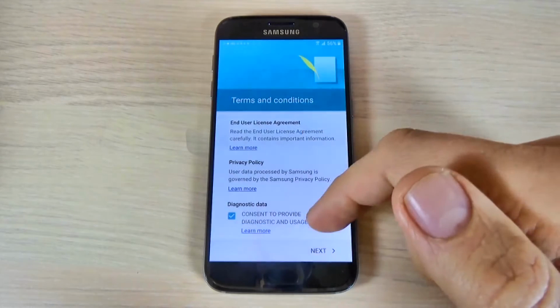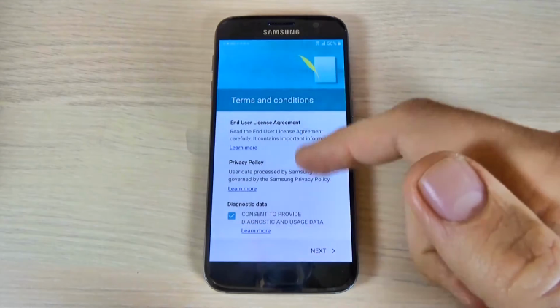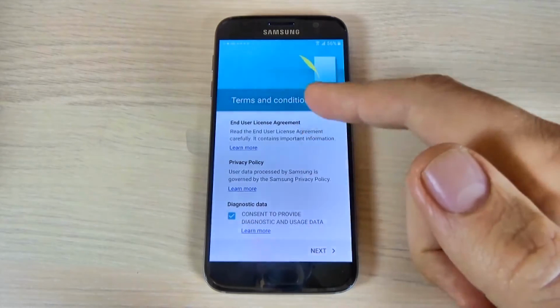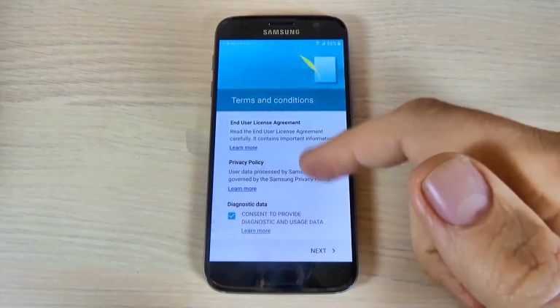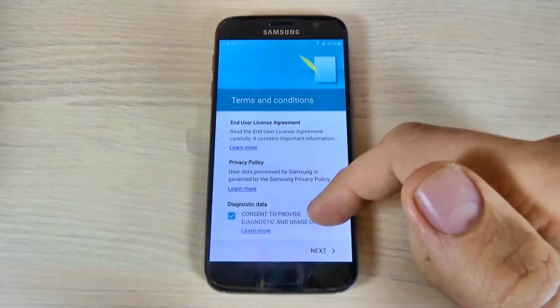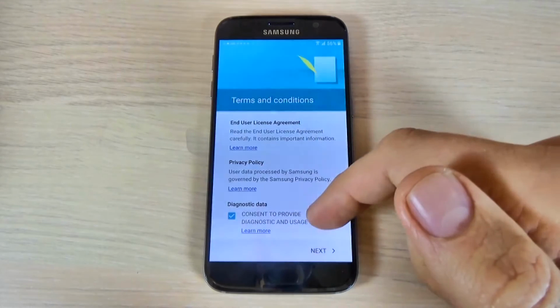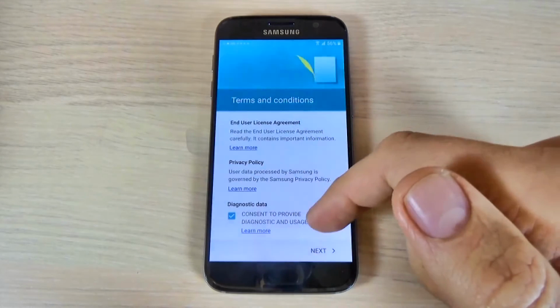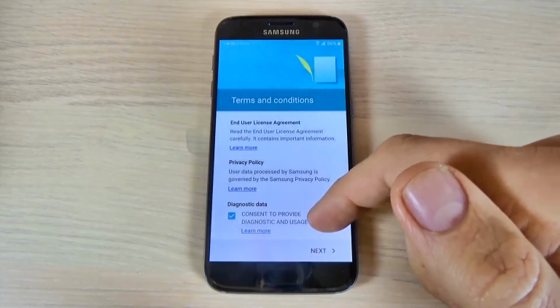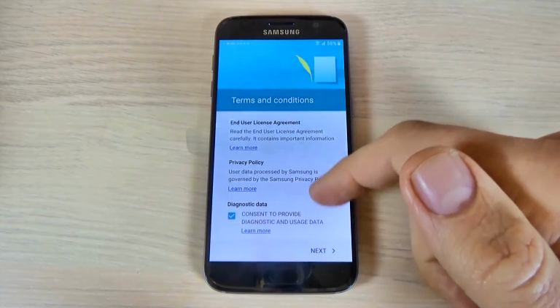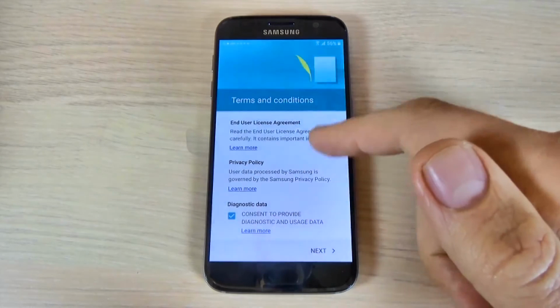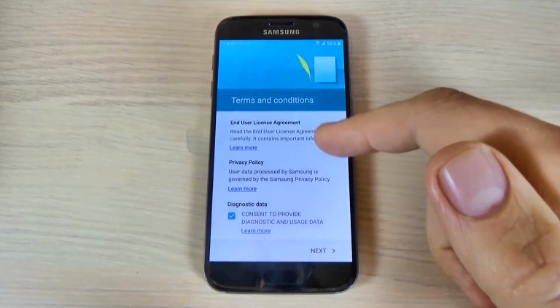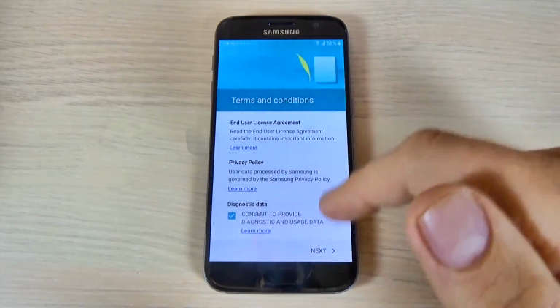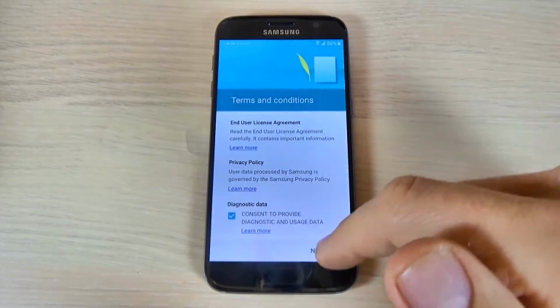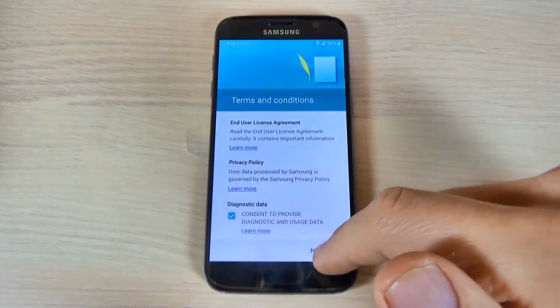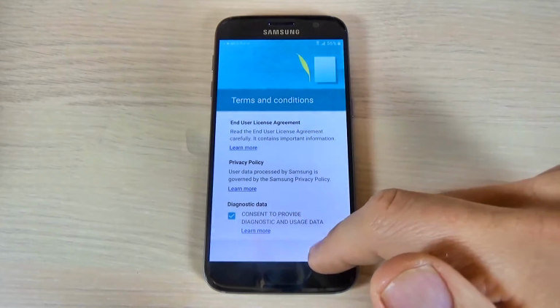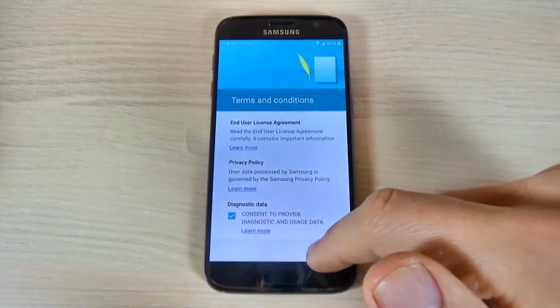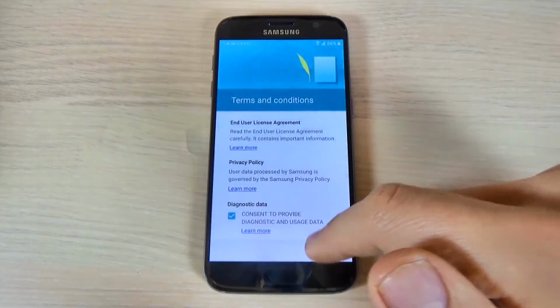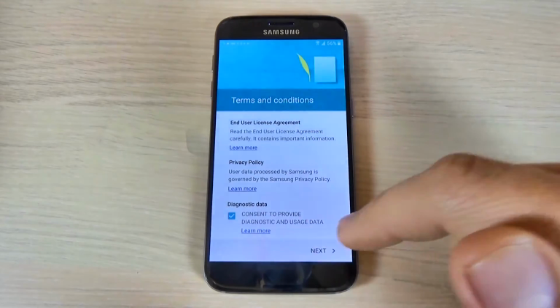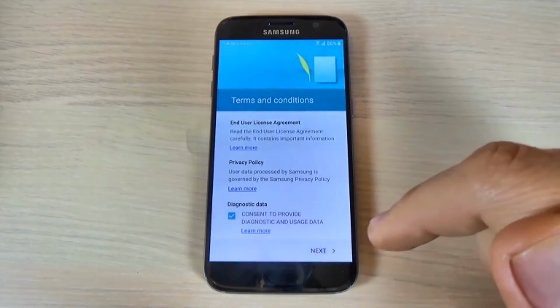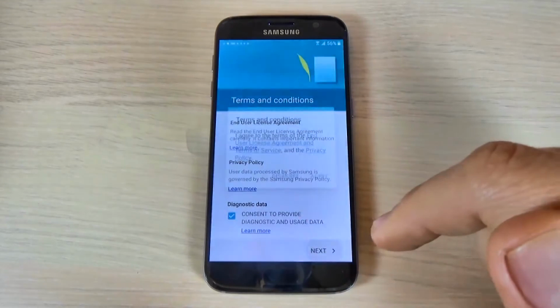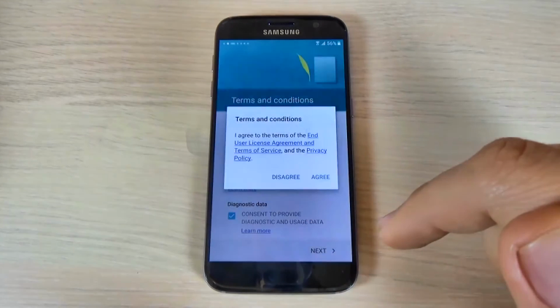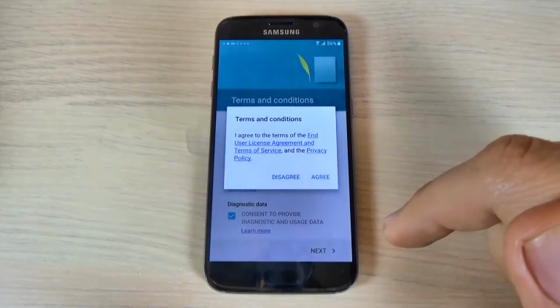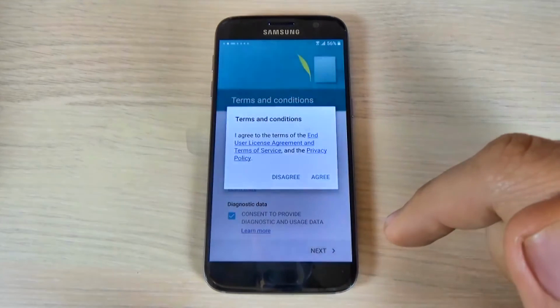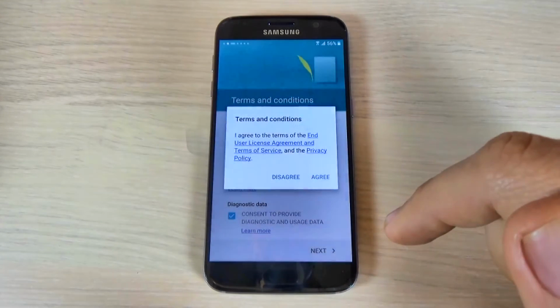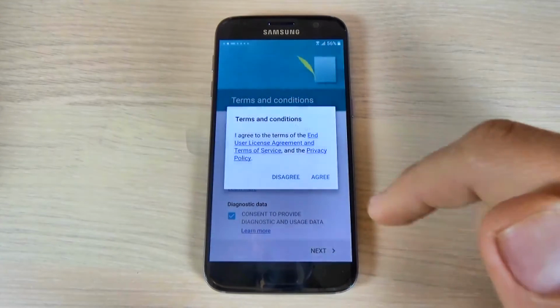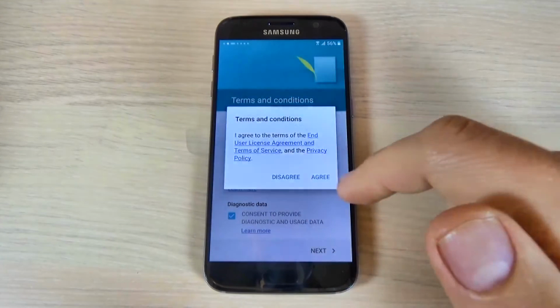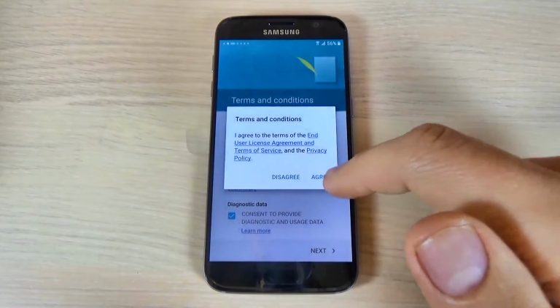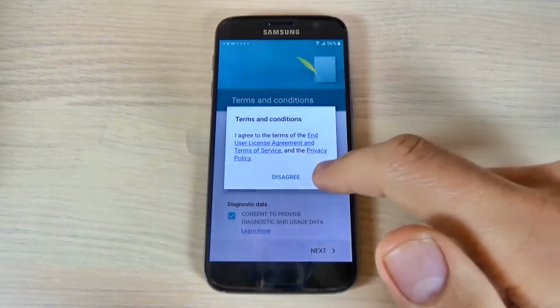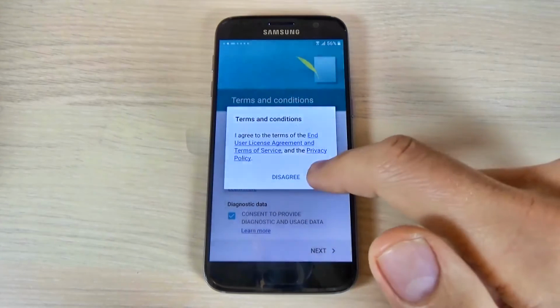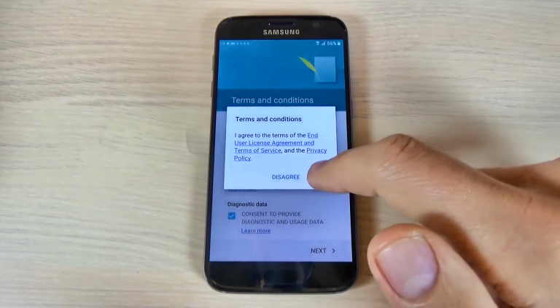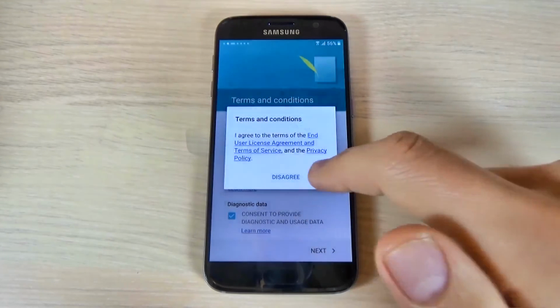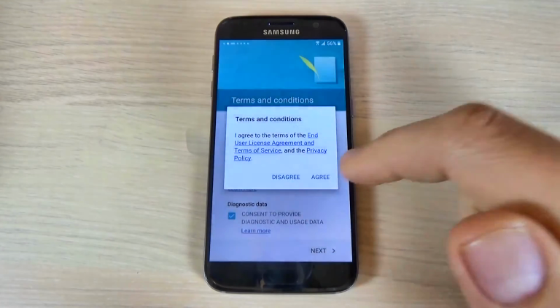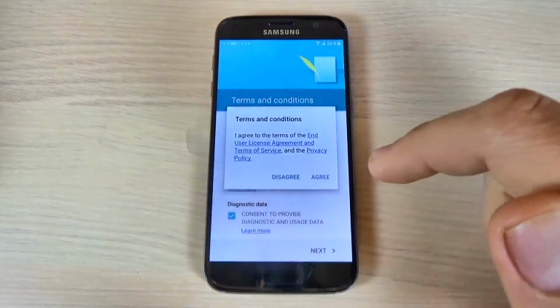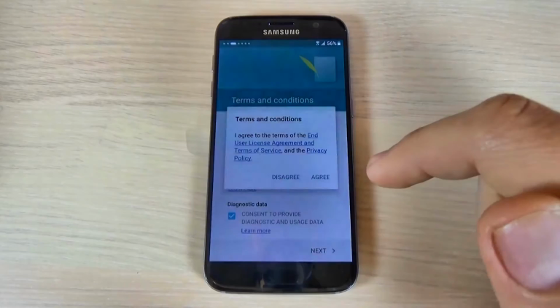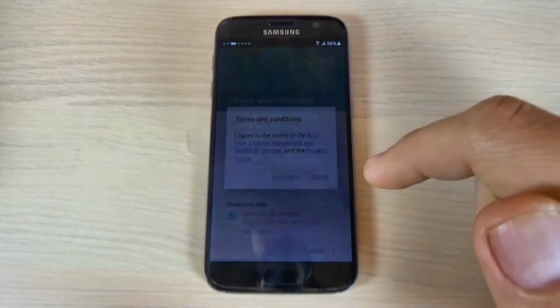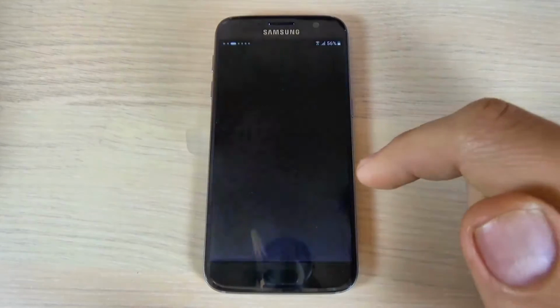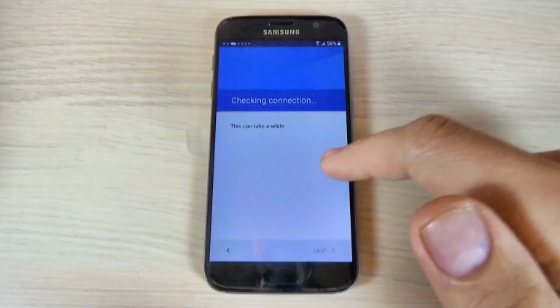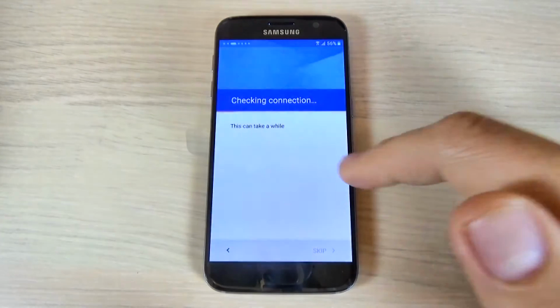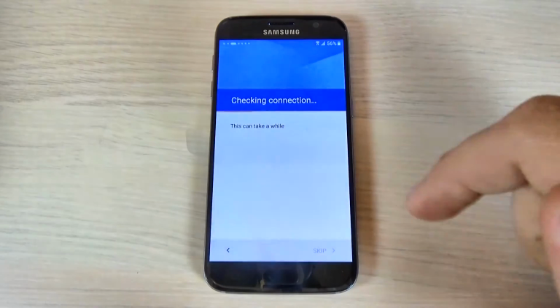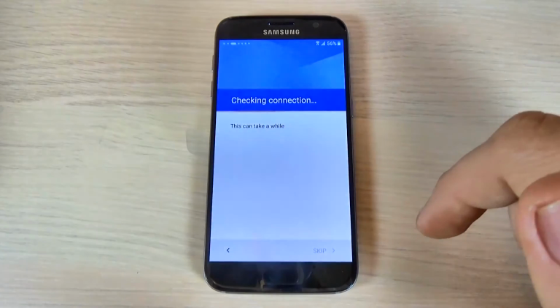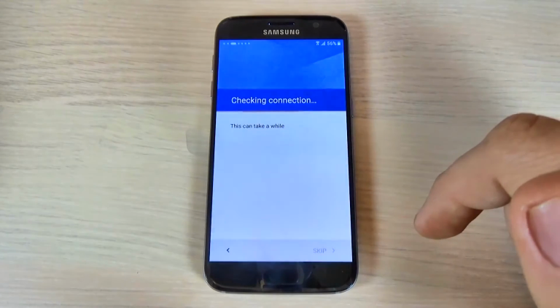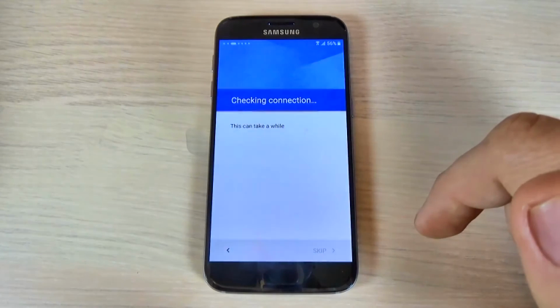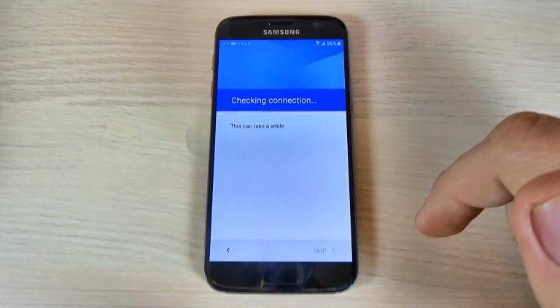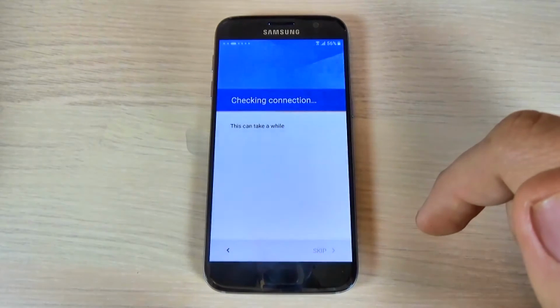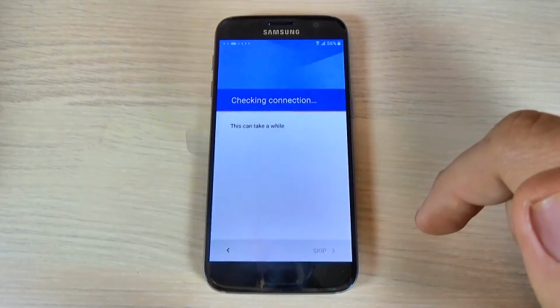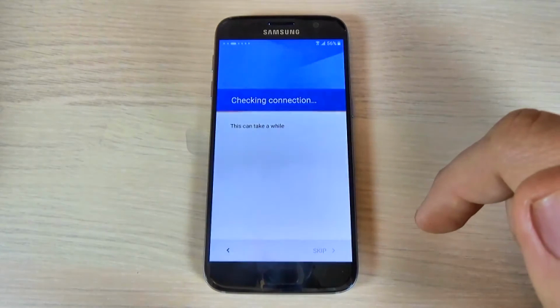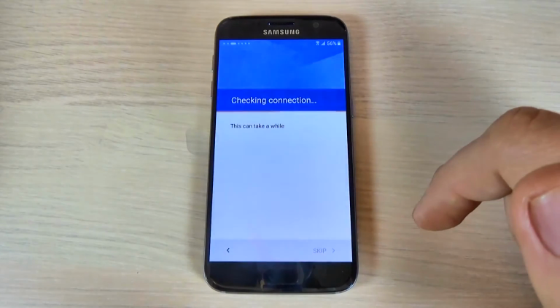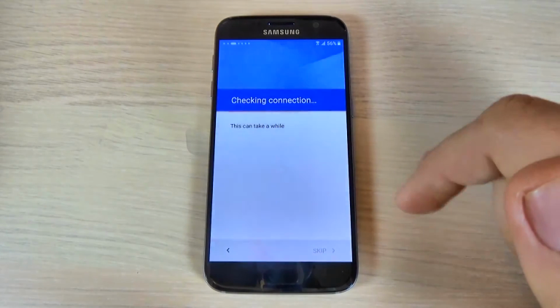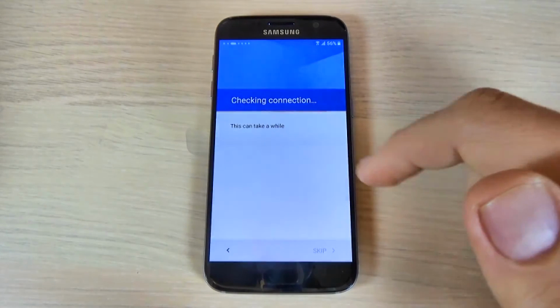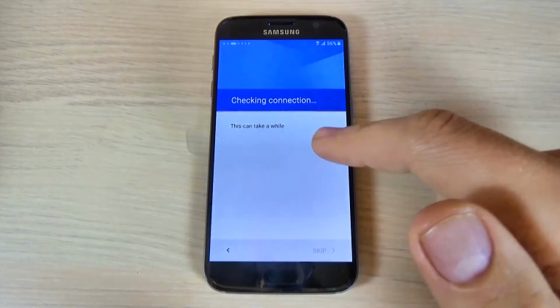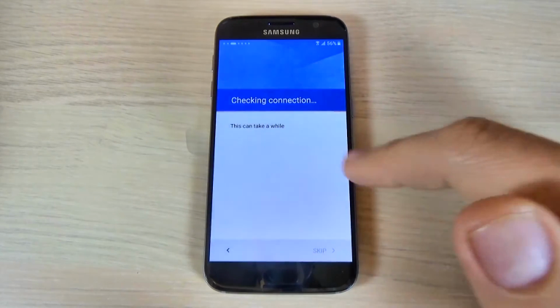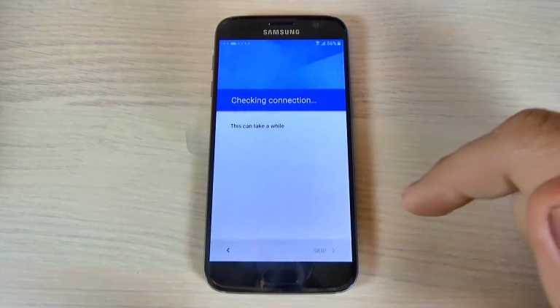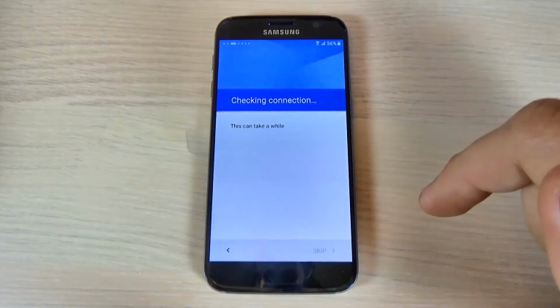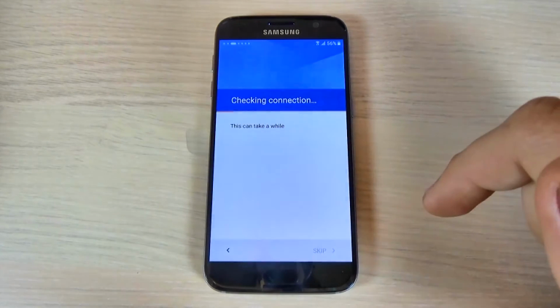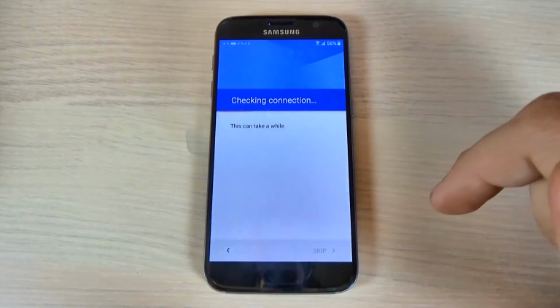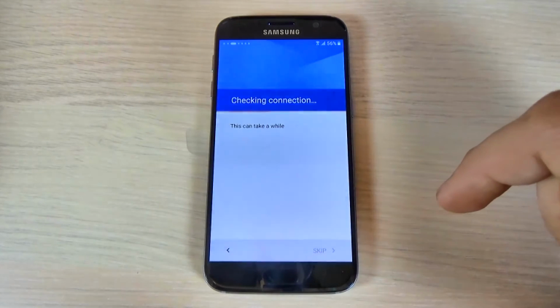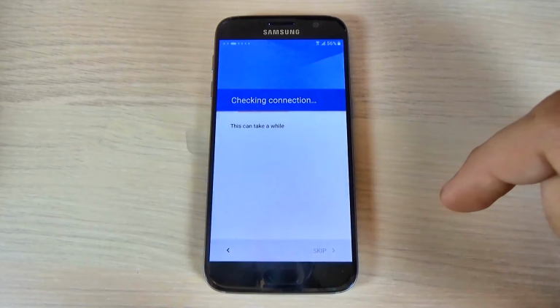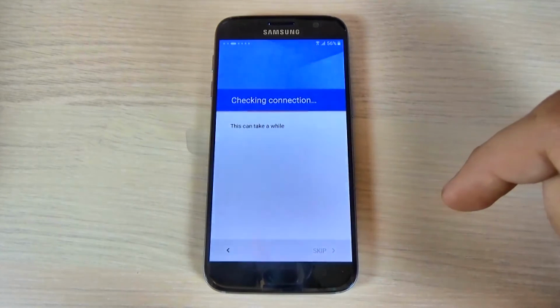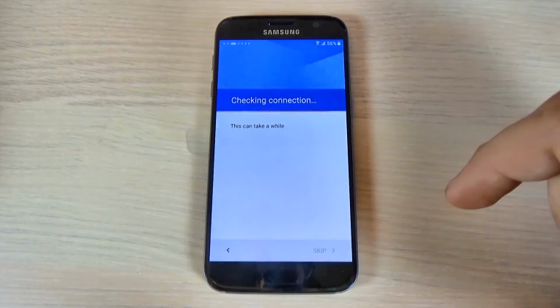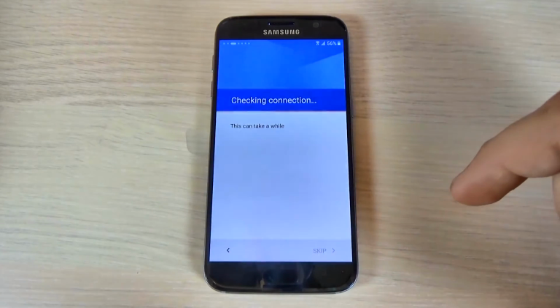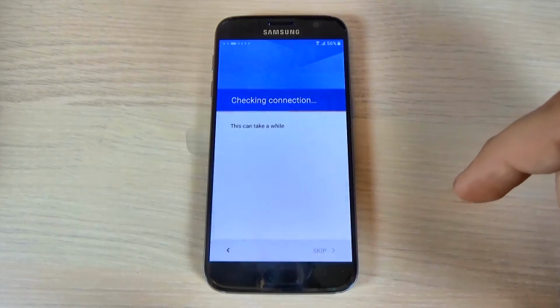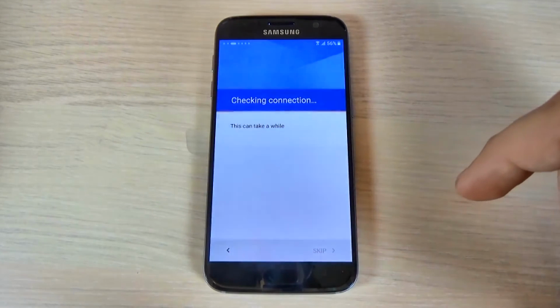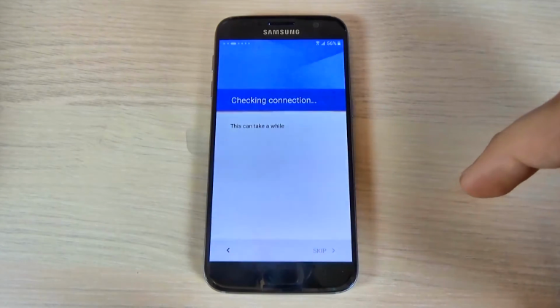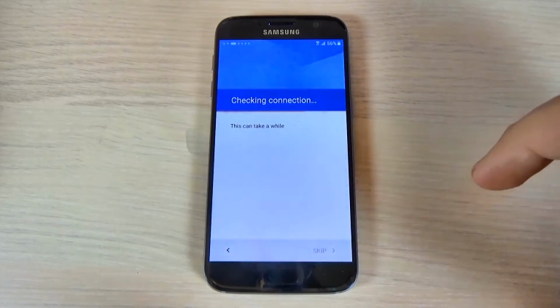Read the terms and conditions if you want and hit next. Here you must hit agree, and now it's checking the connection.